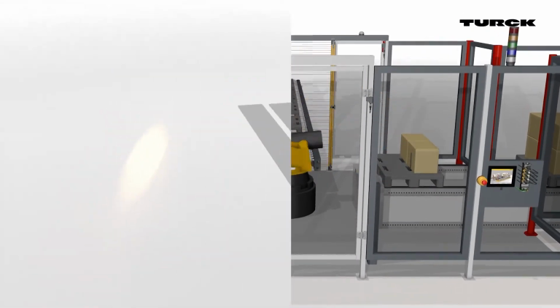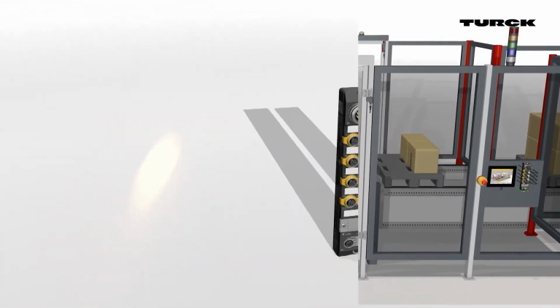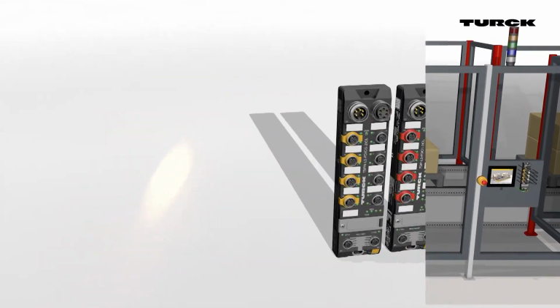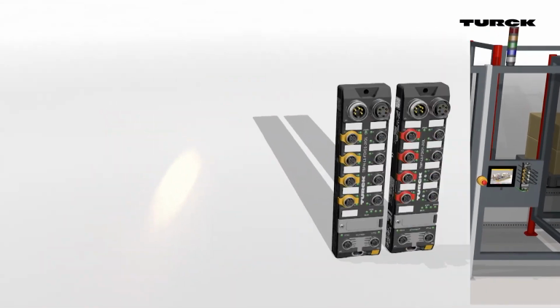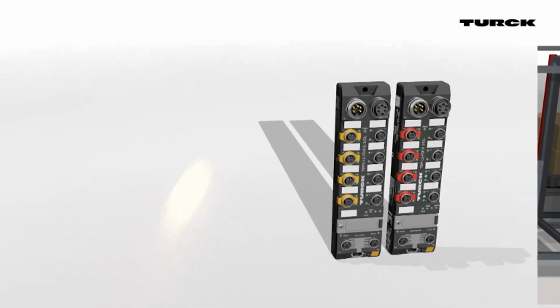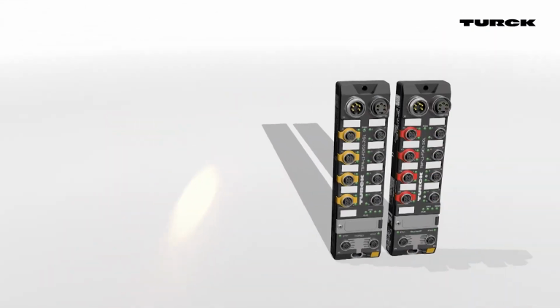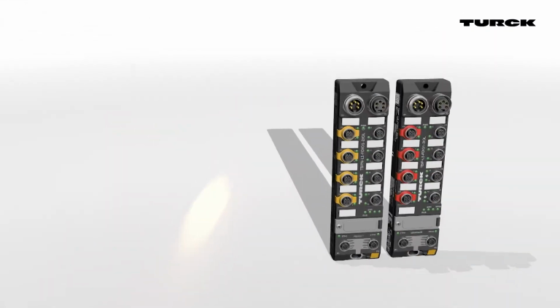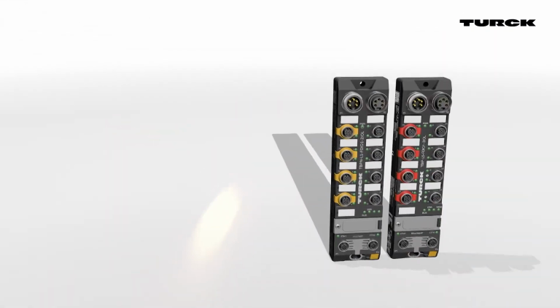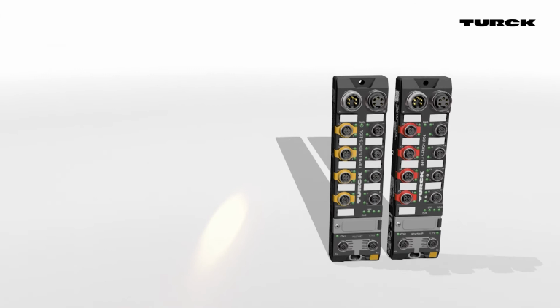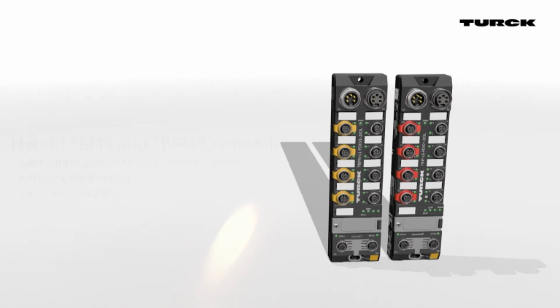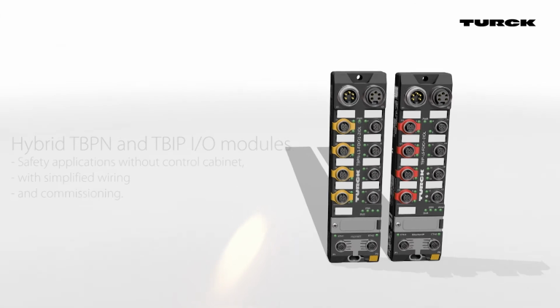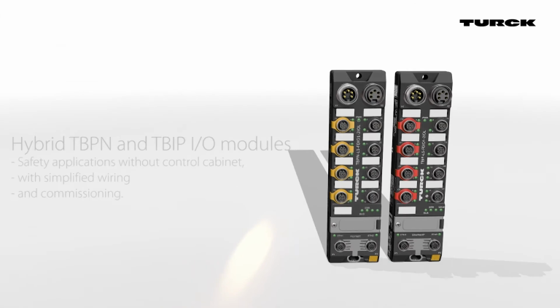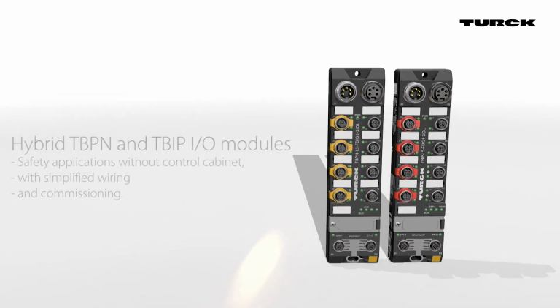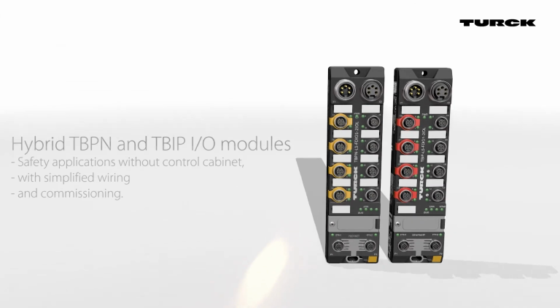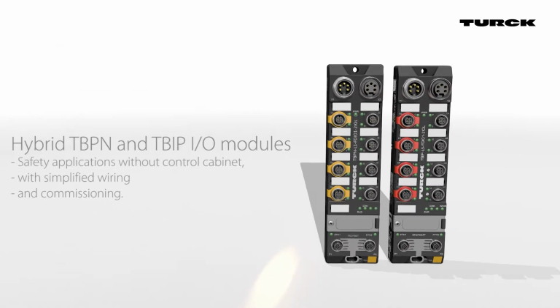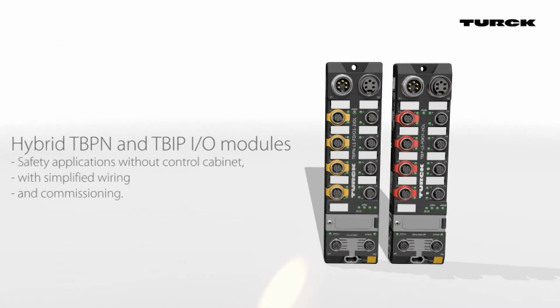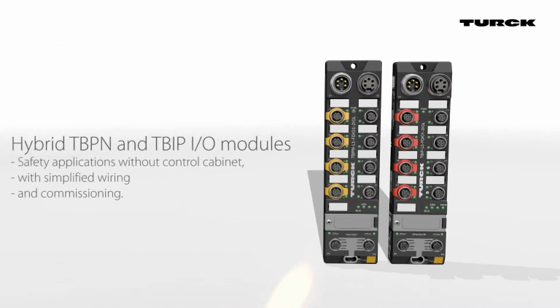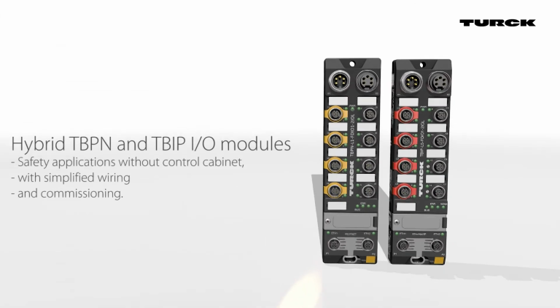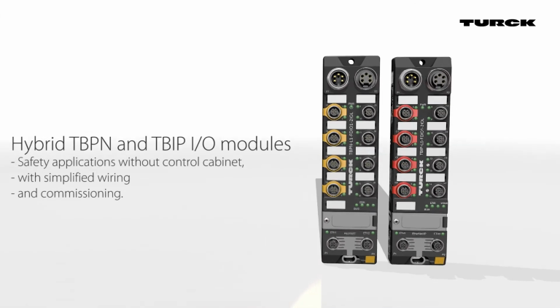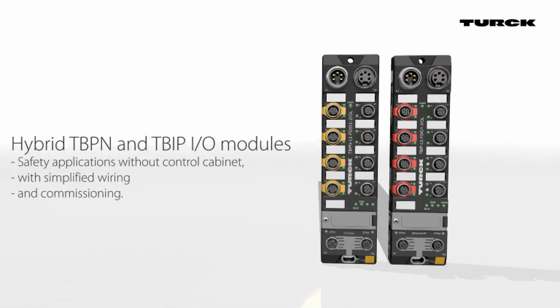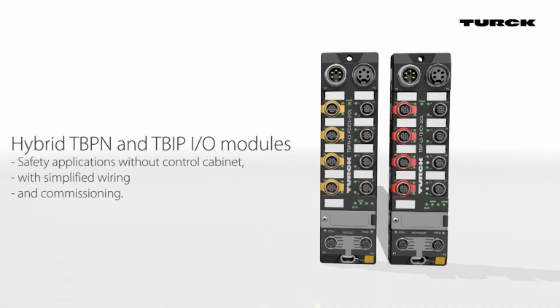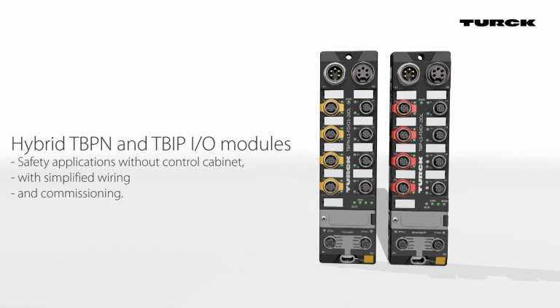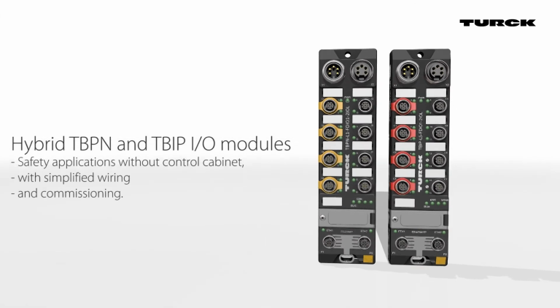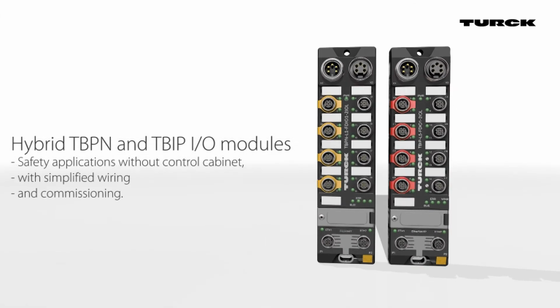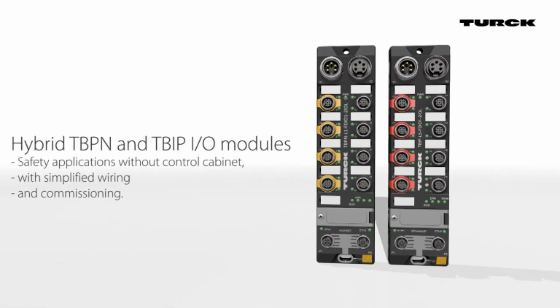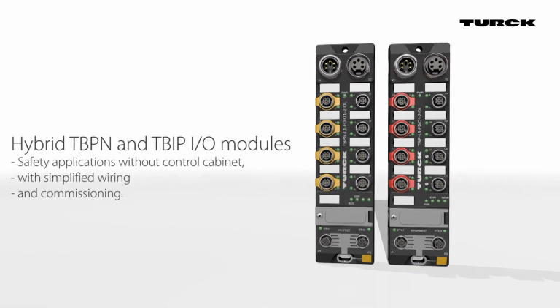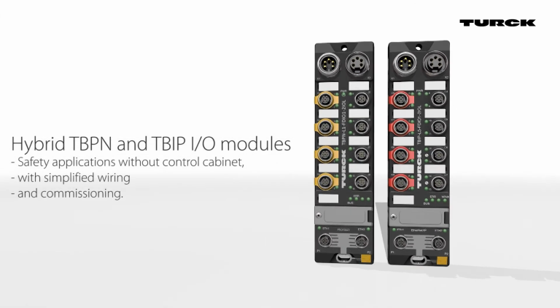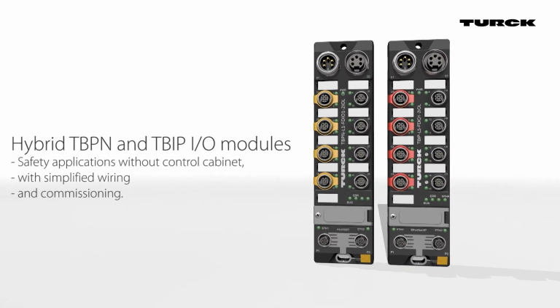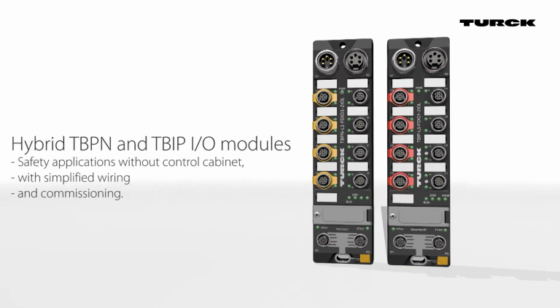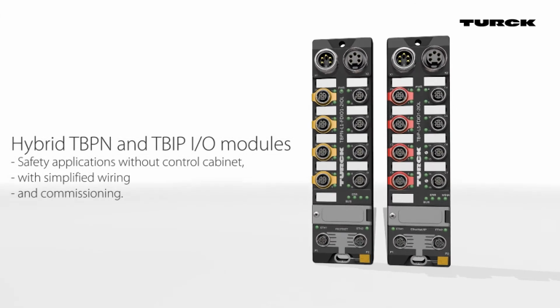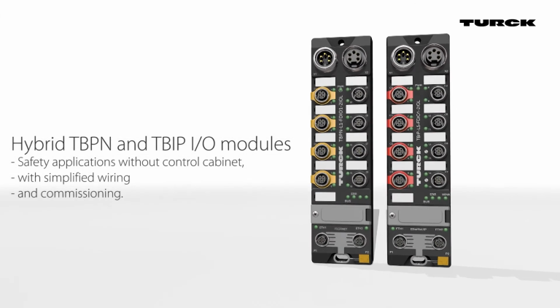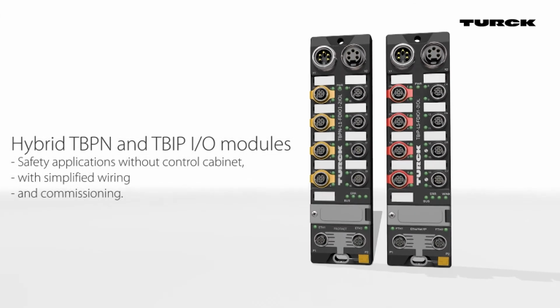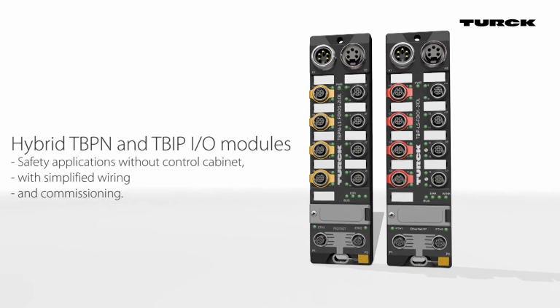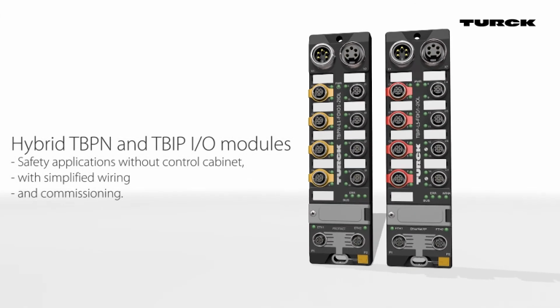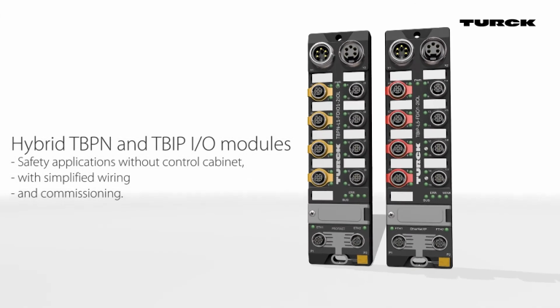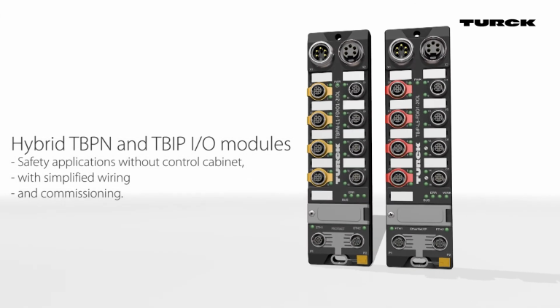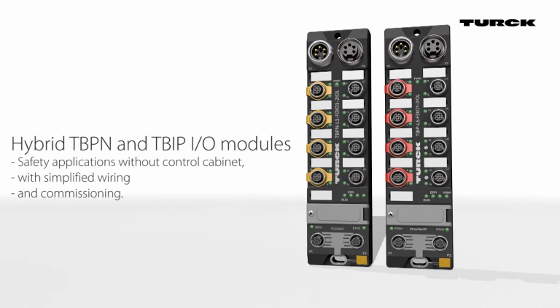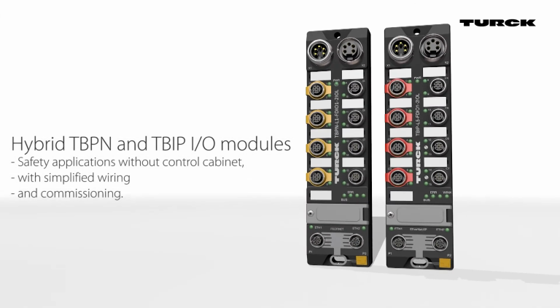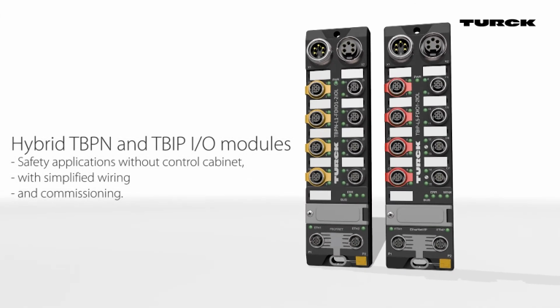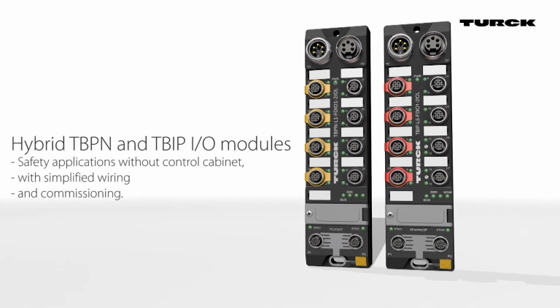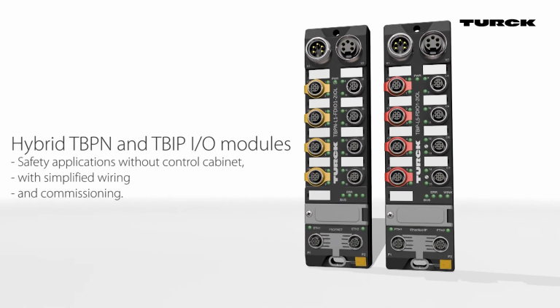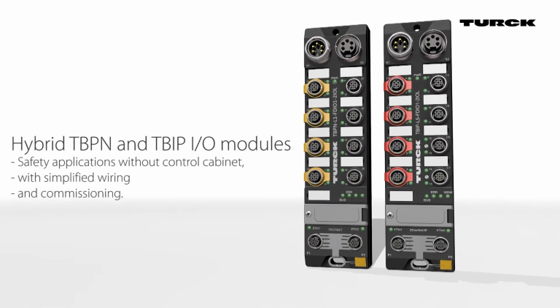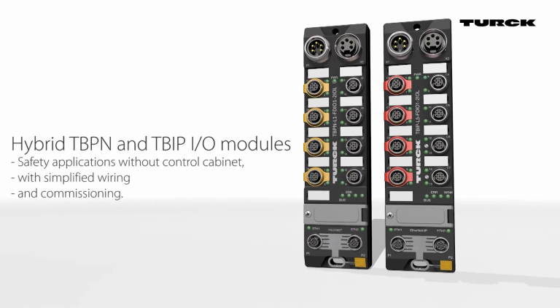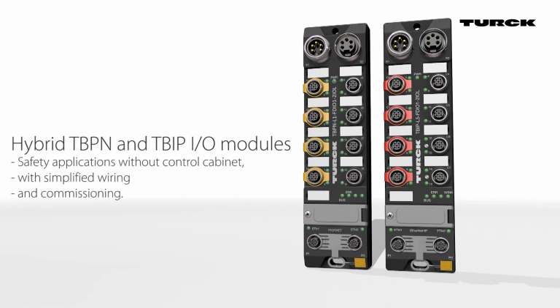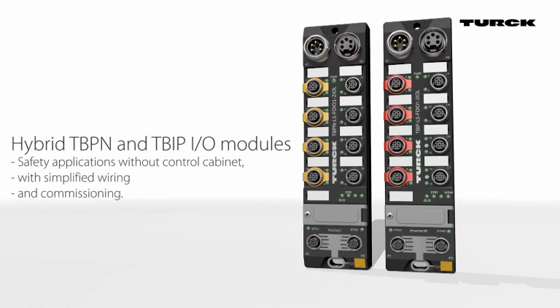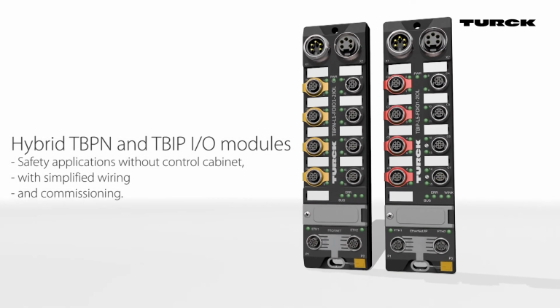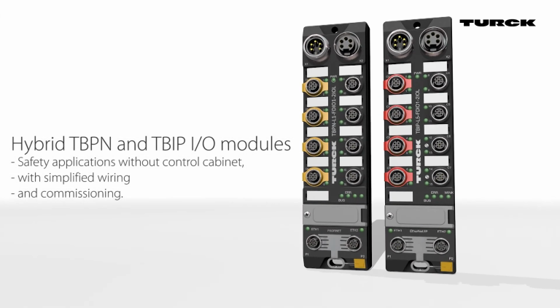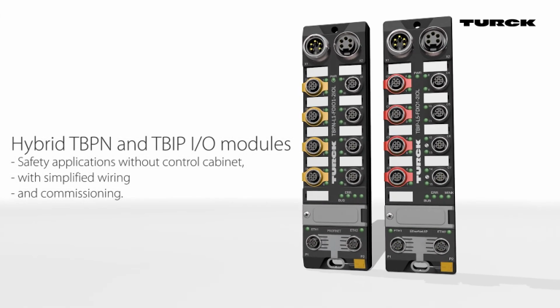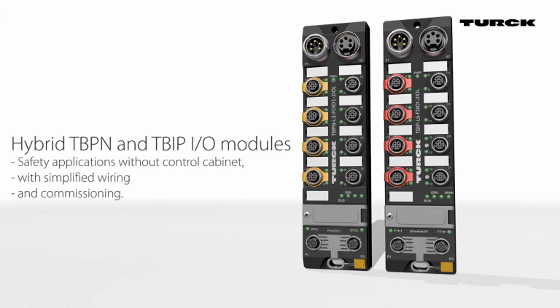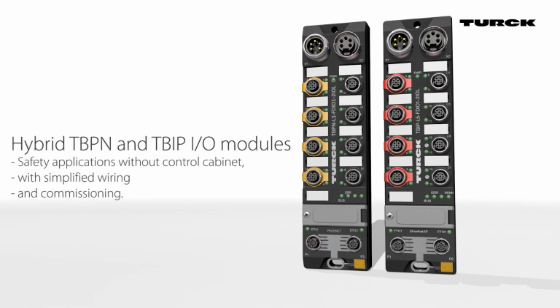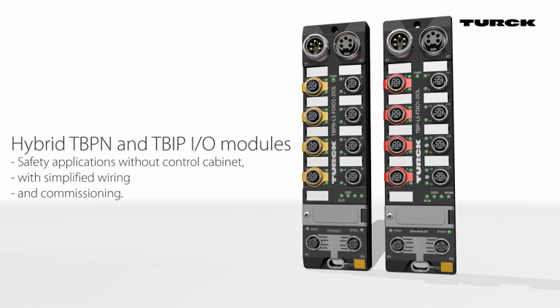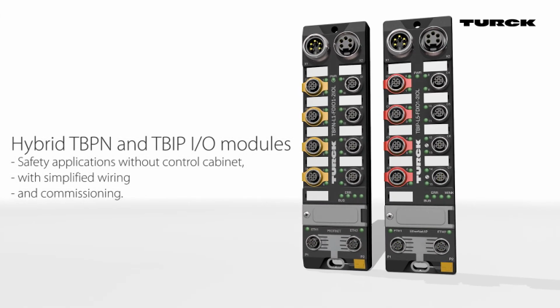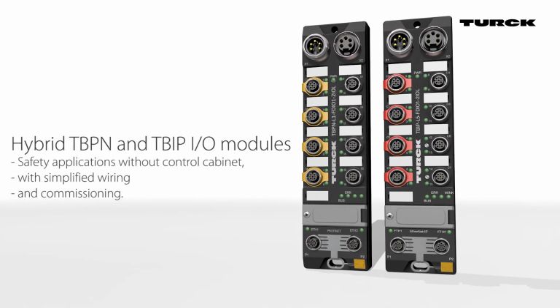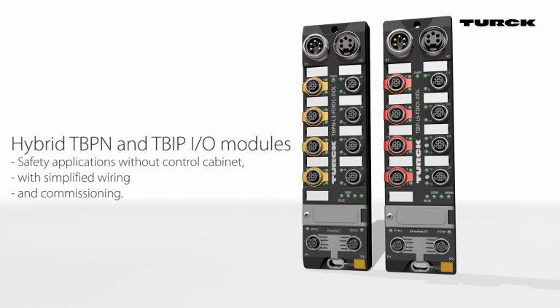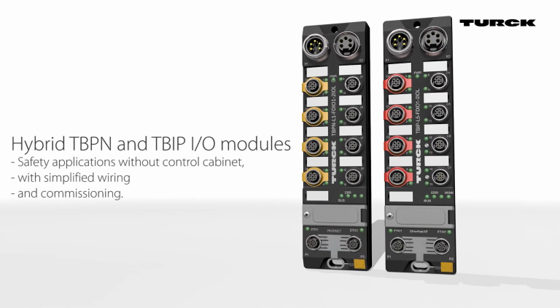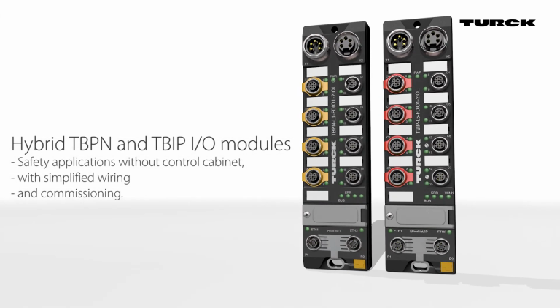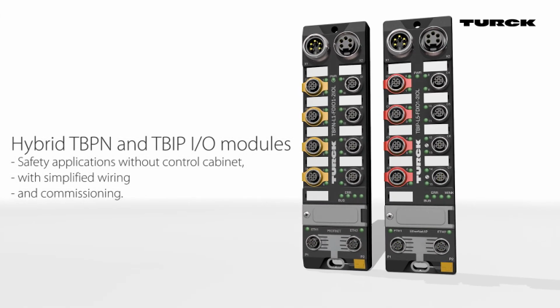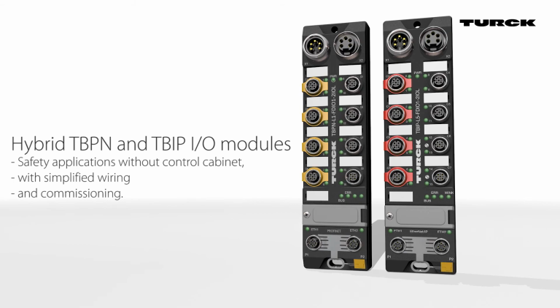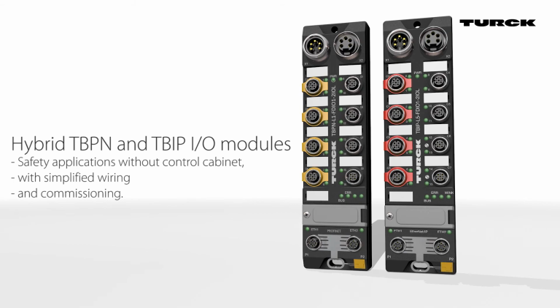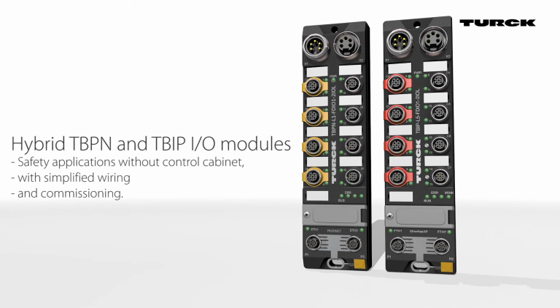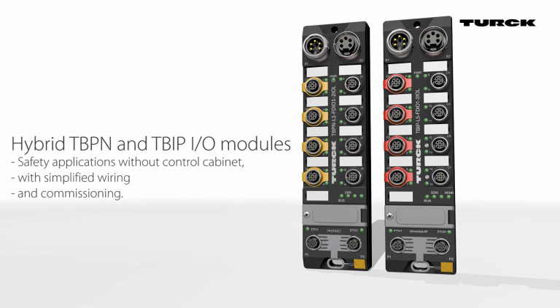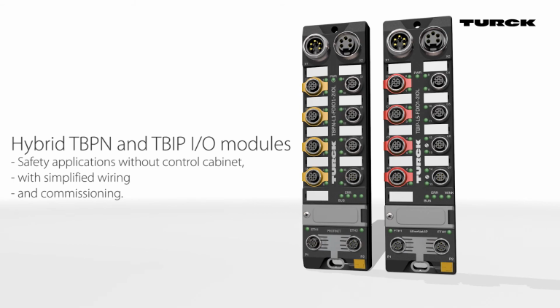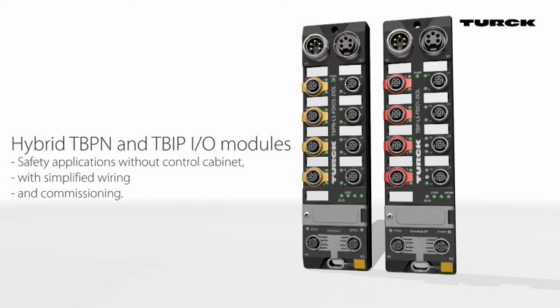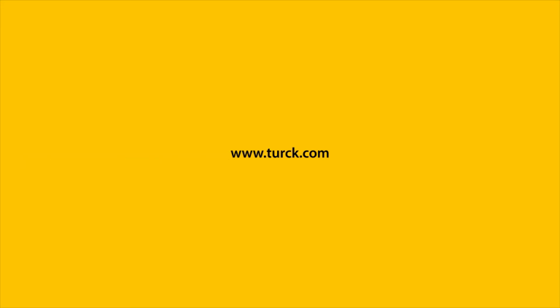The hybrid IO modules enable safety applications without a control cabinet, with simplified wiring and commissioning.